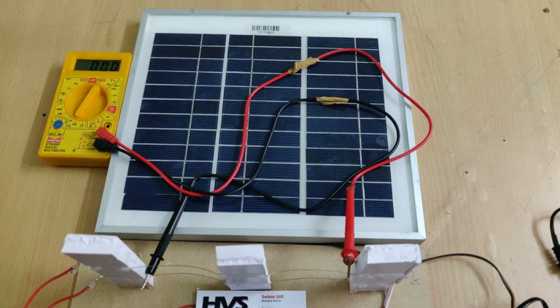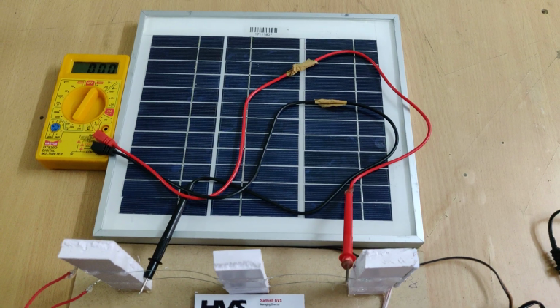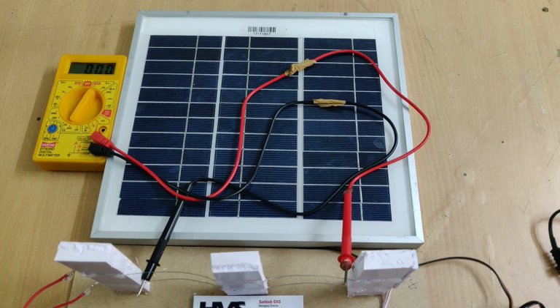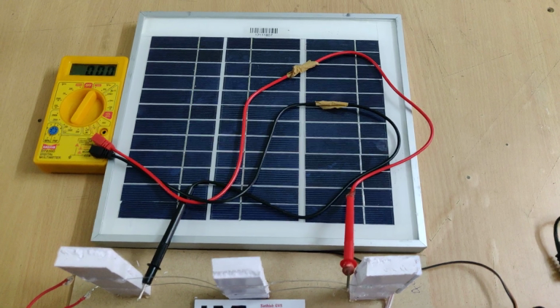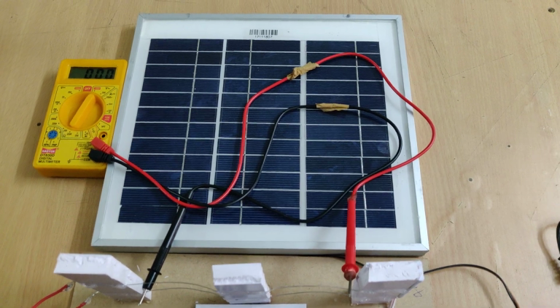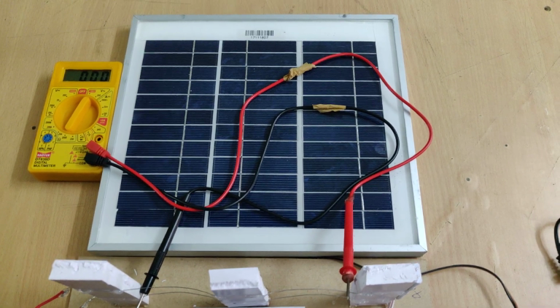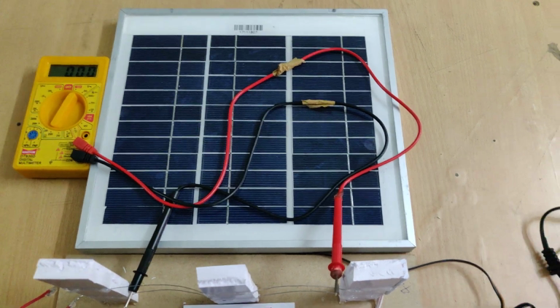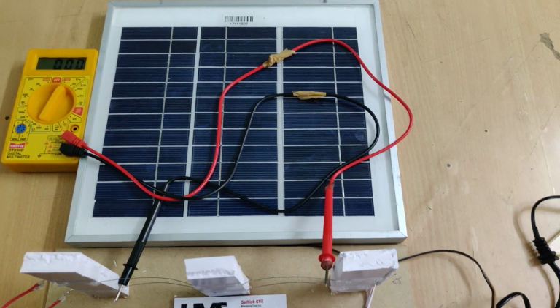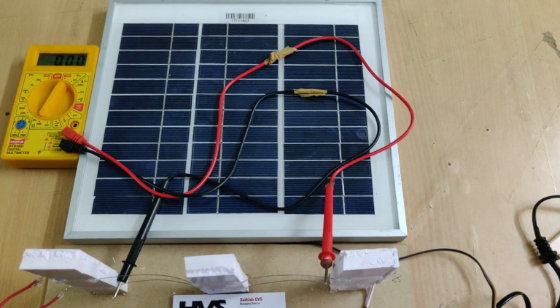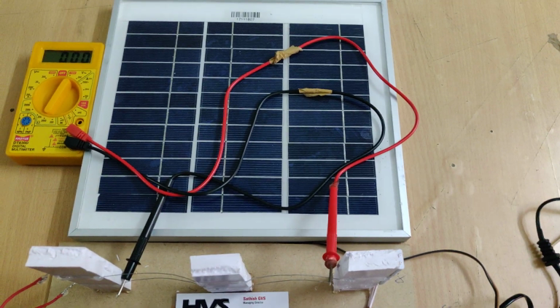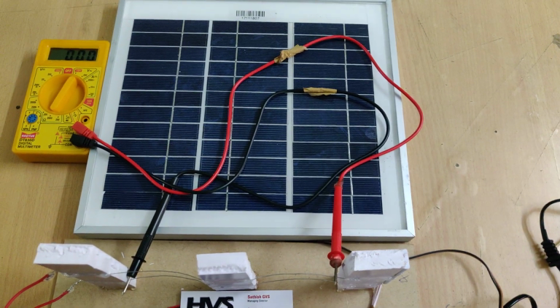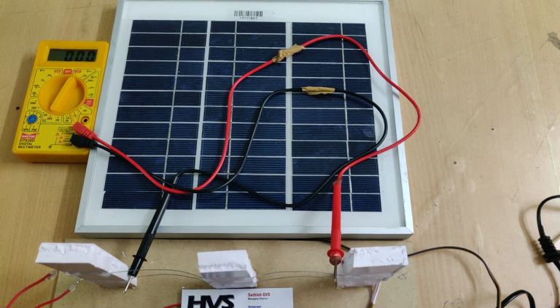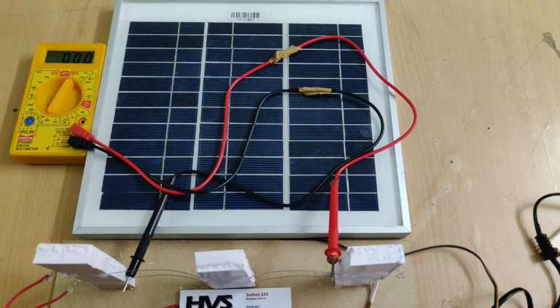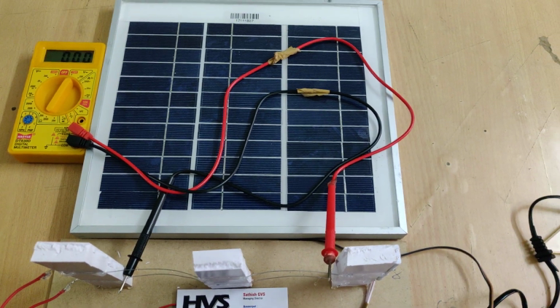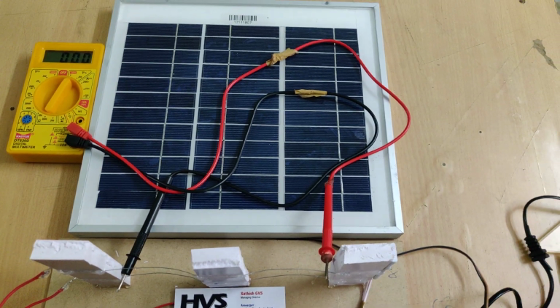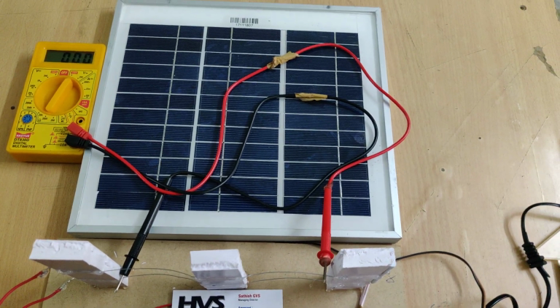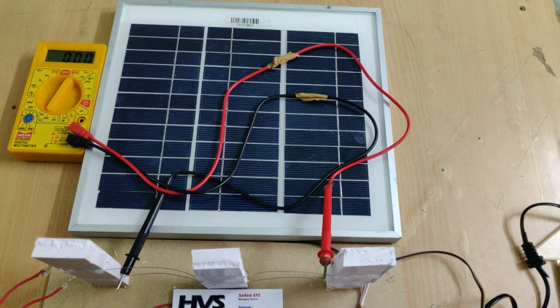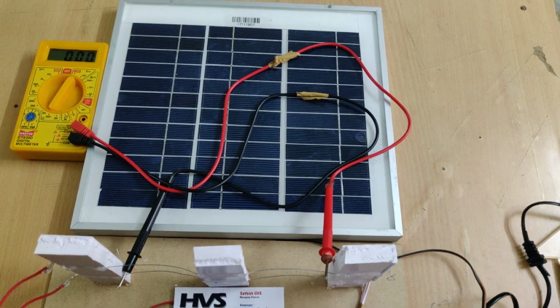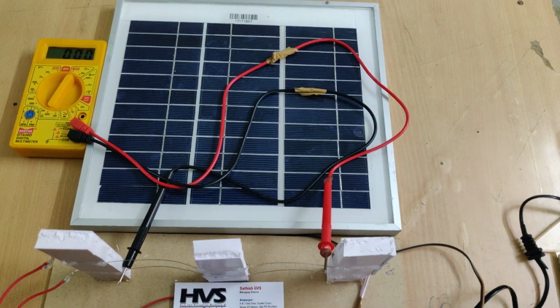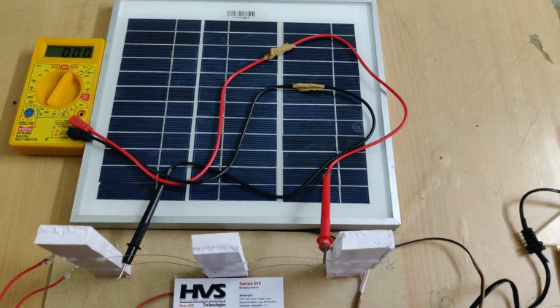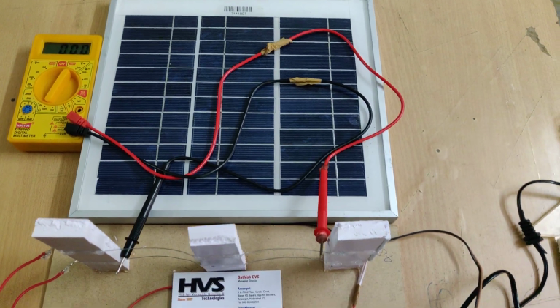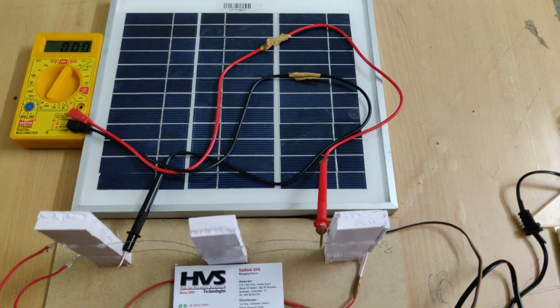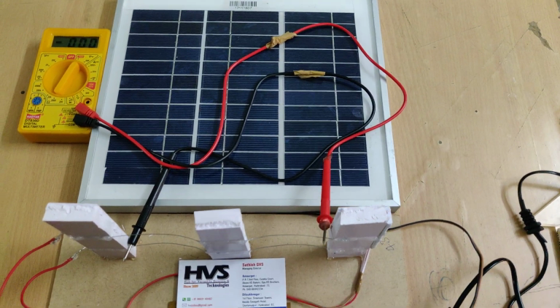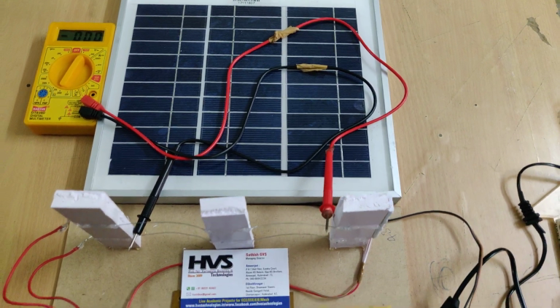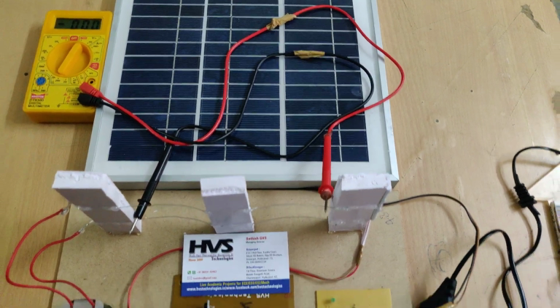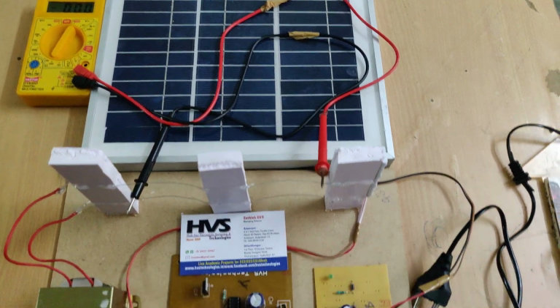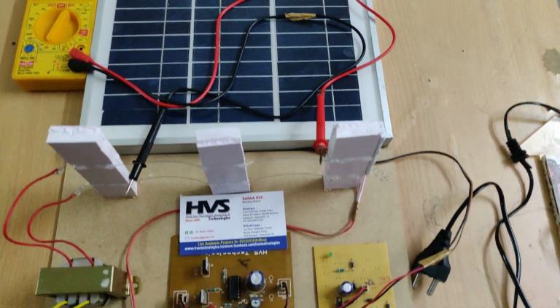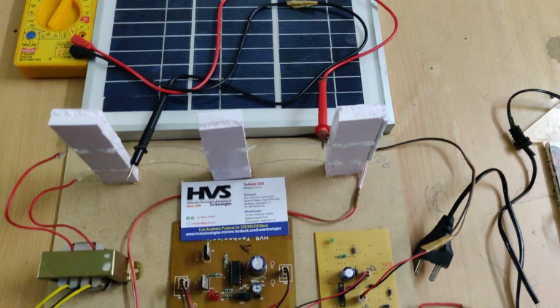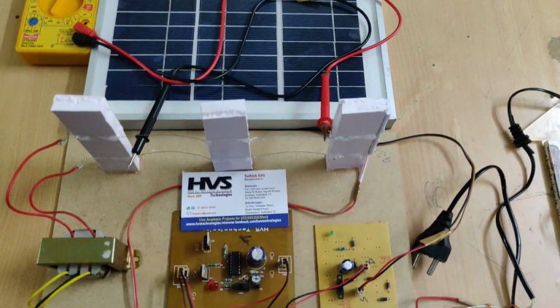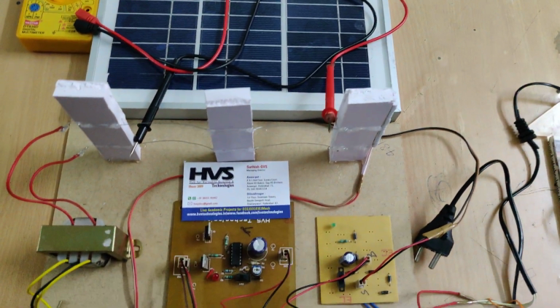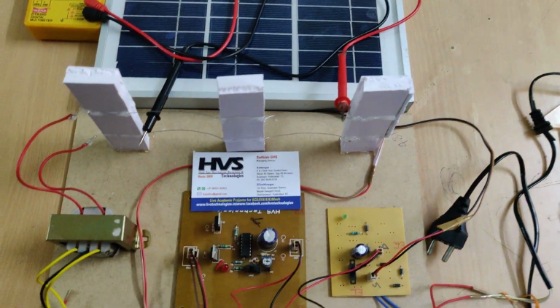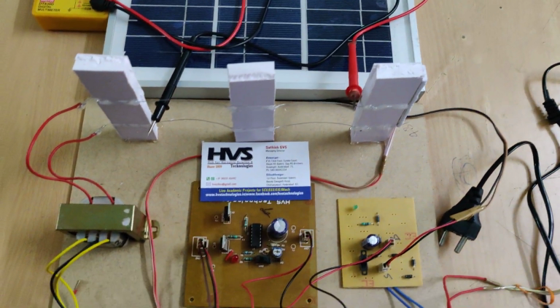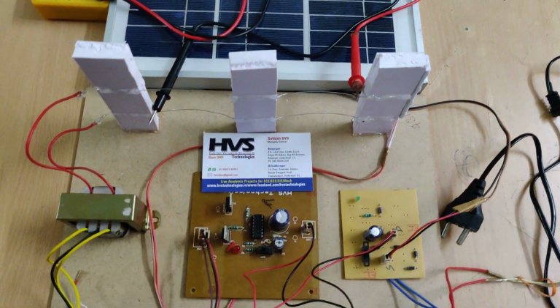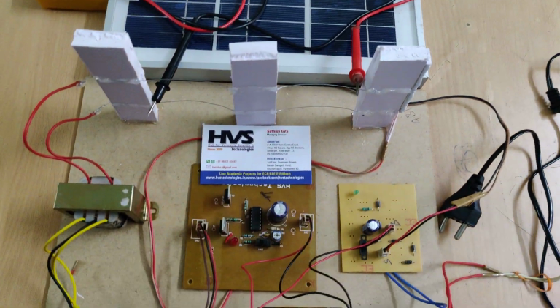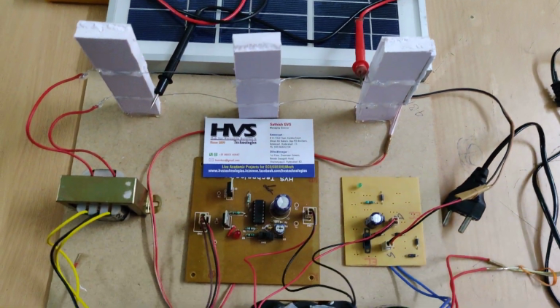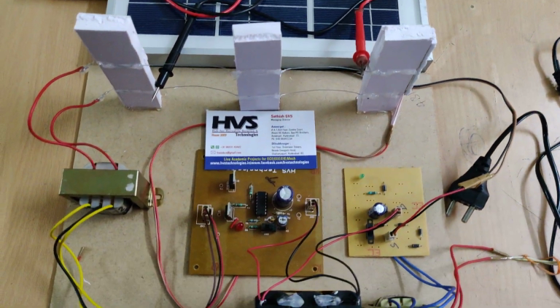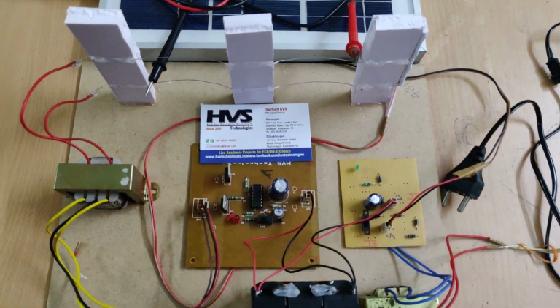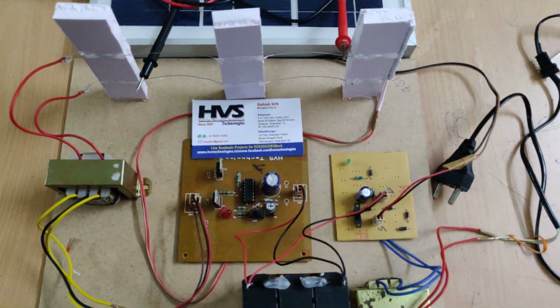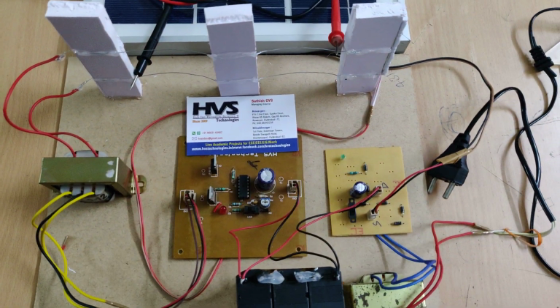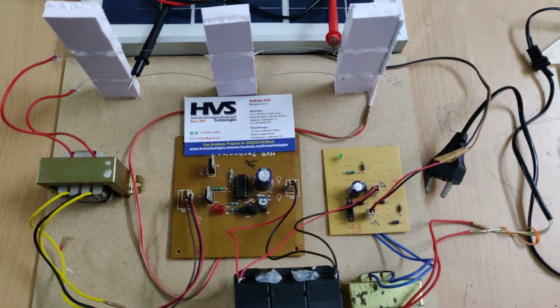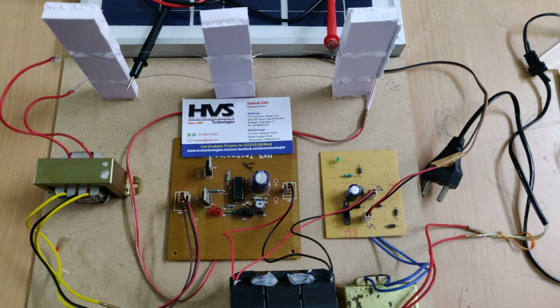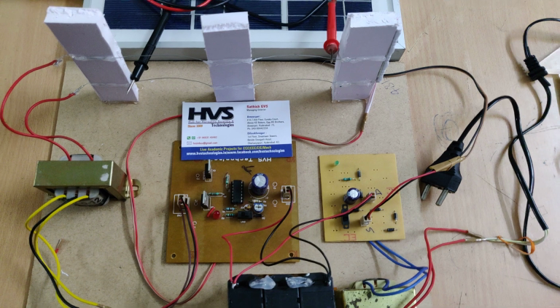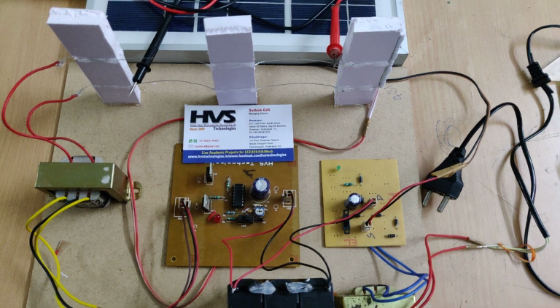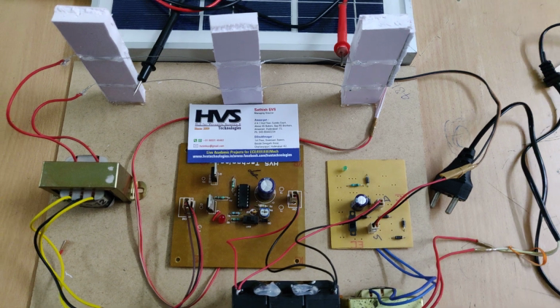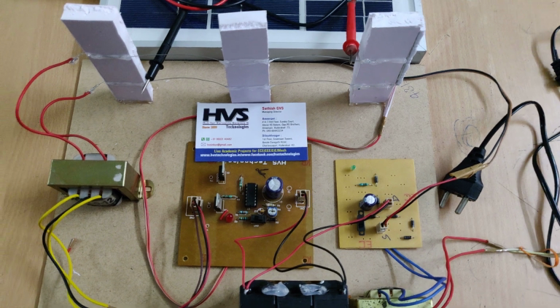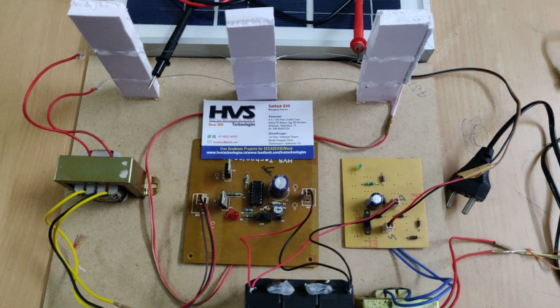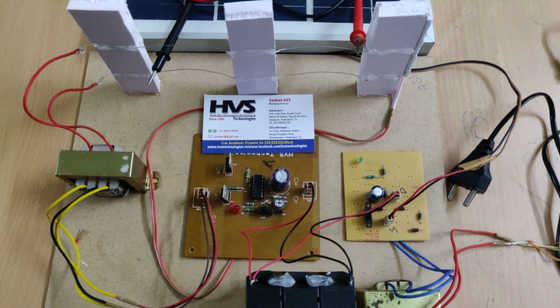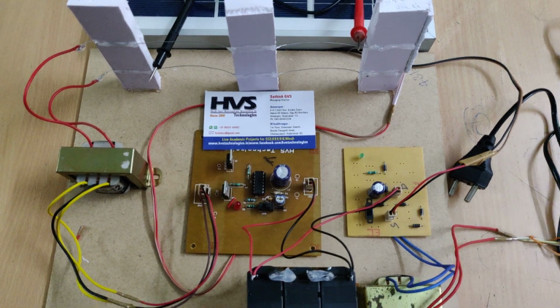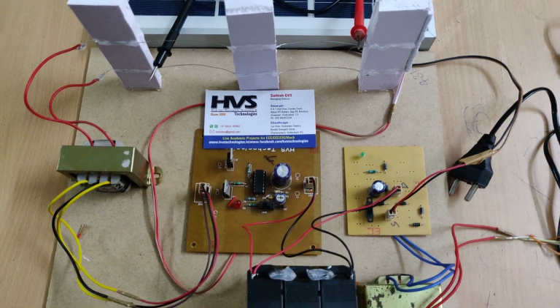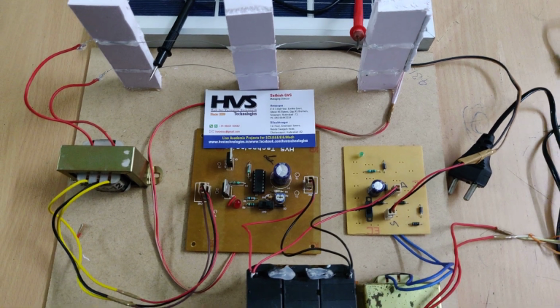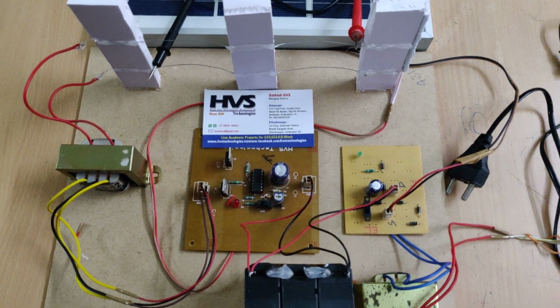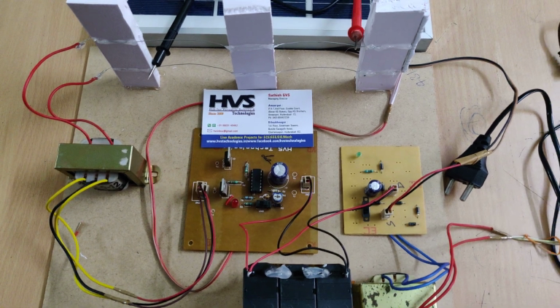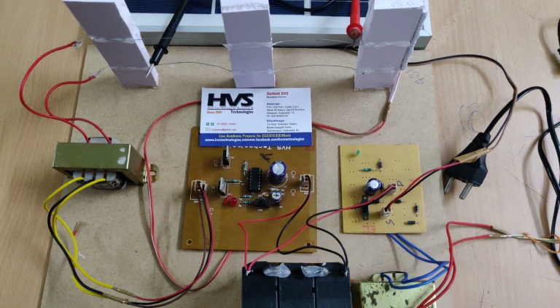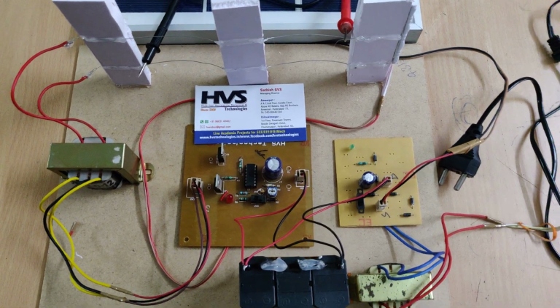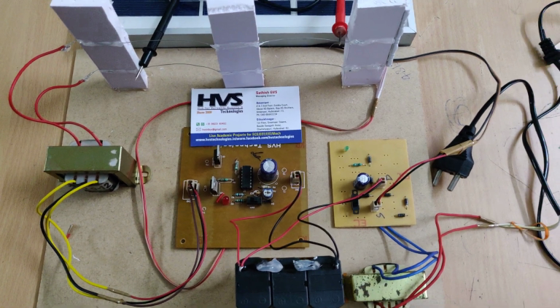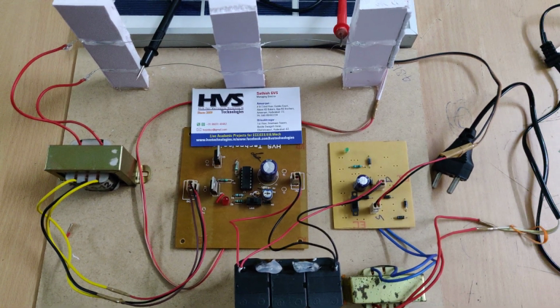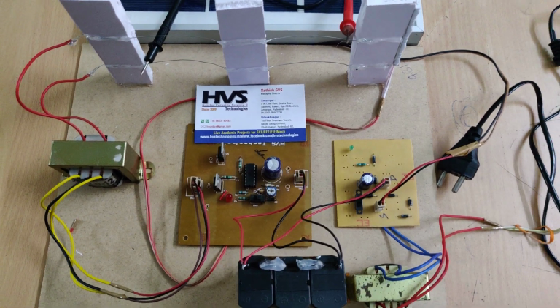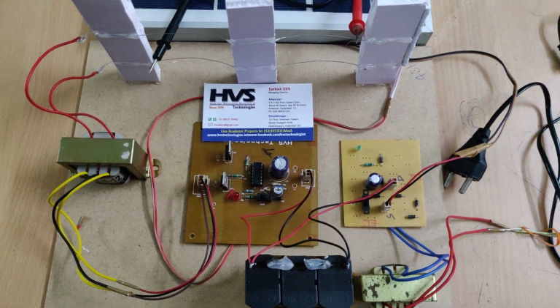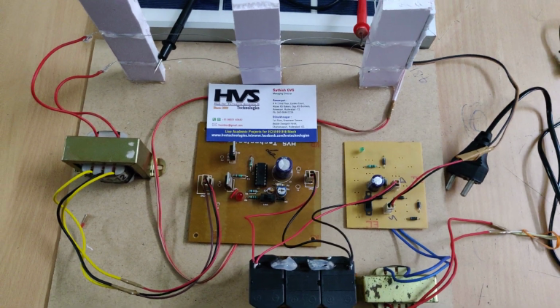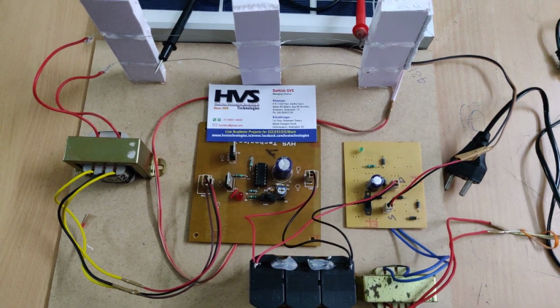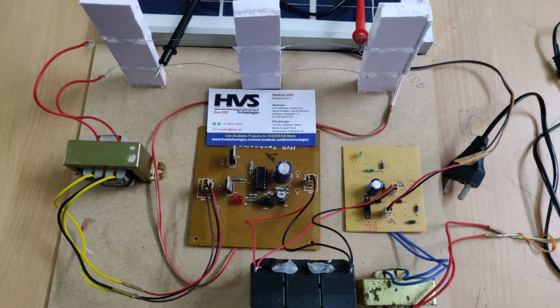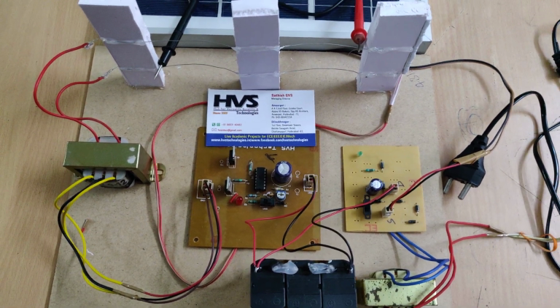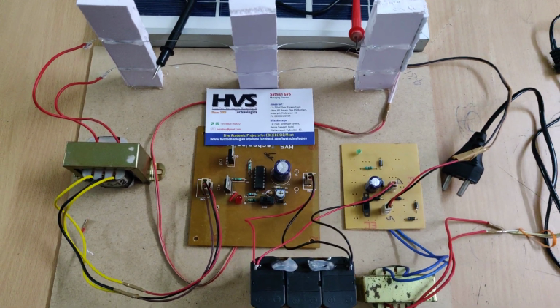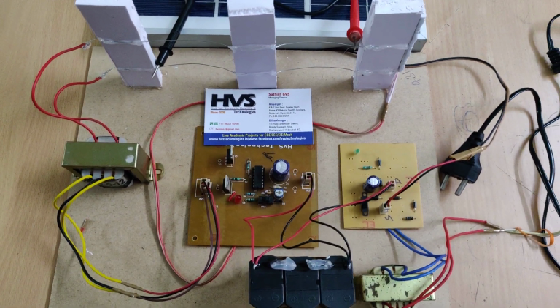If you place the solar panel under sunlight, the indicator light will come on, showing it is charging. Thank you for watching.